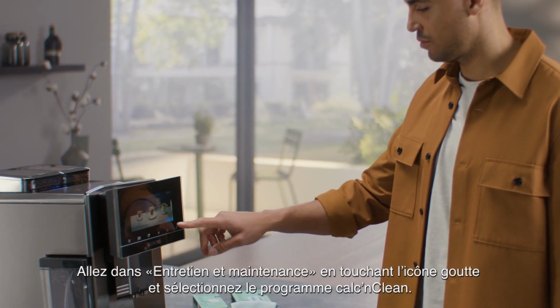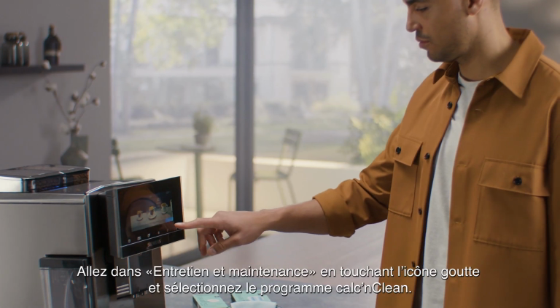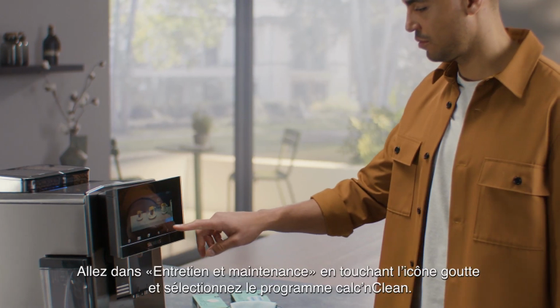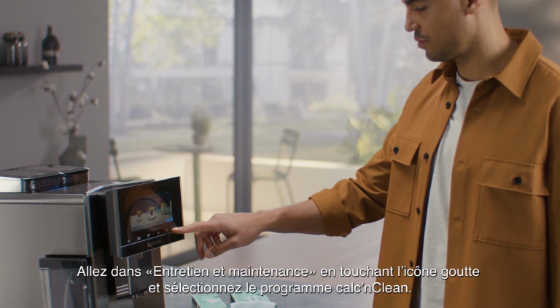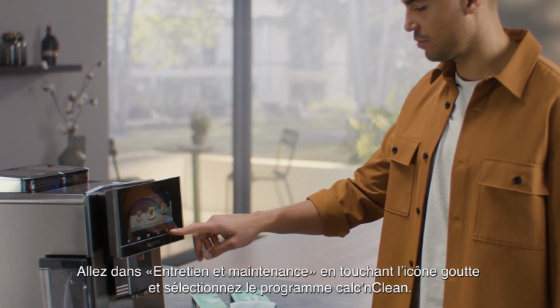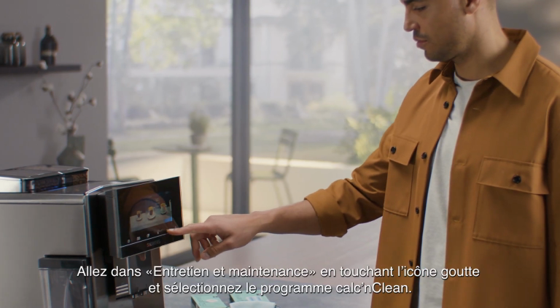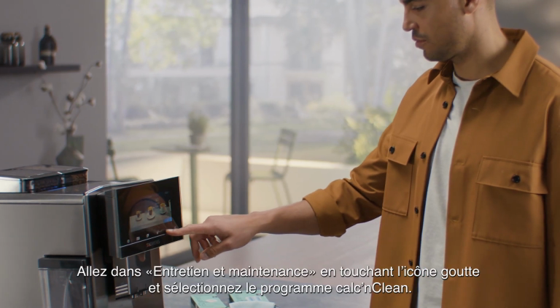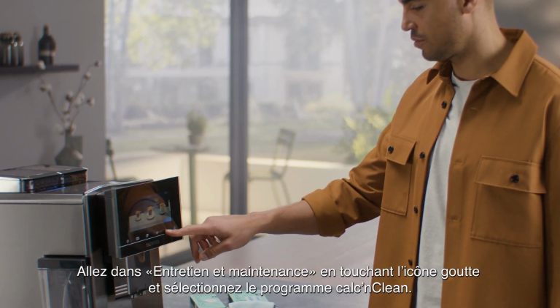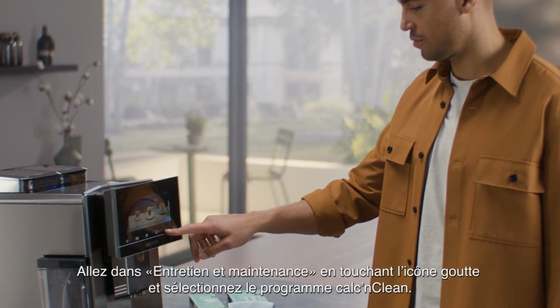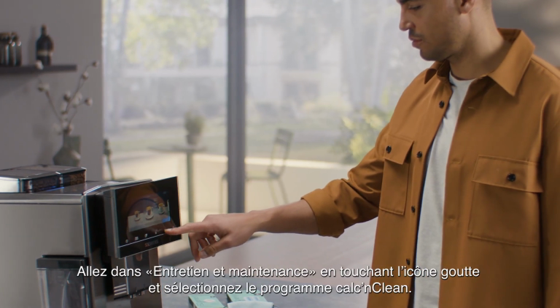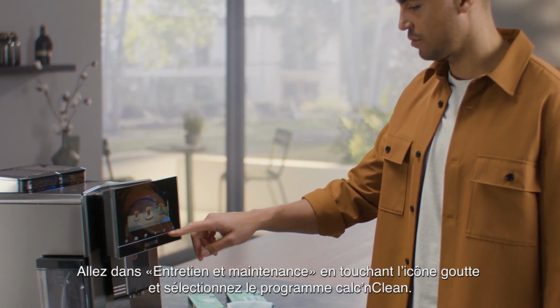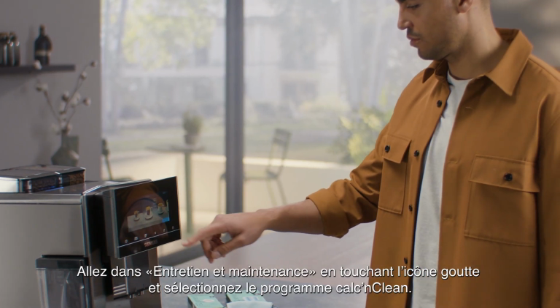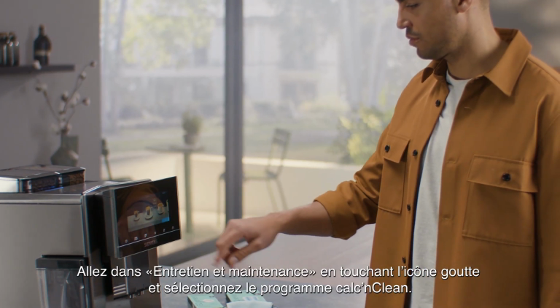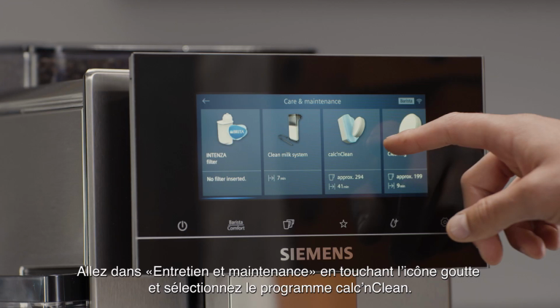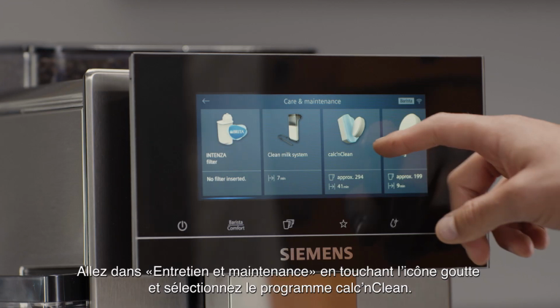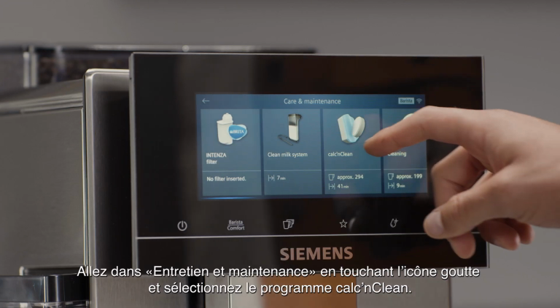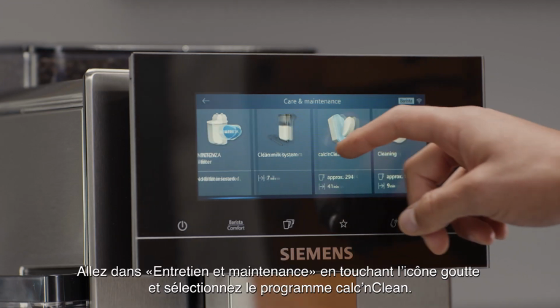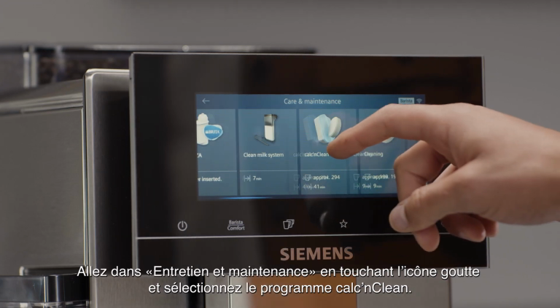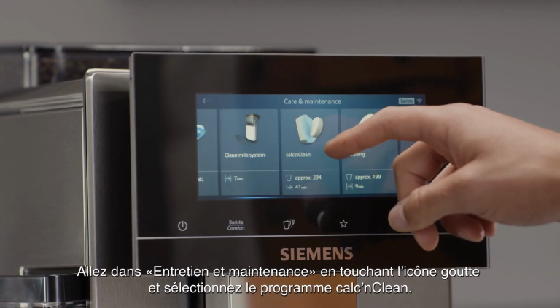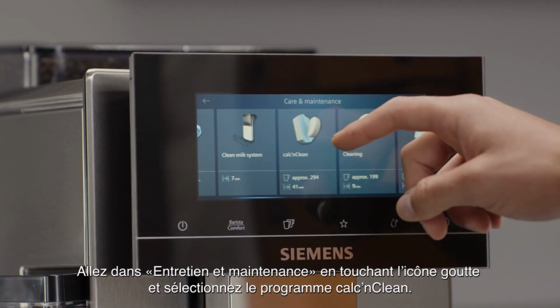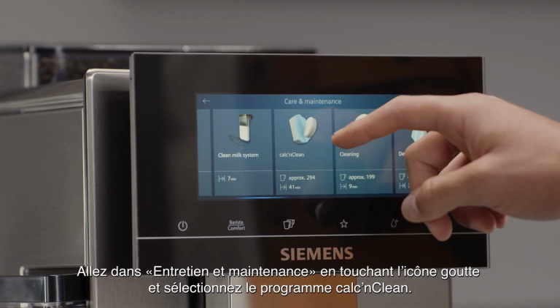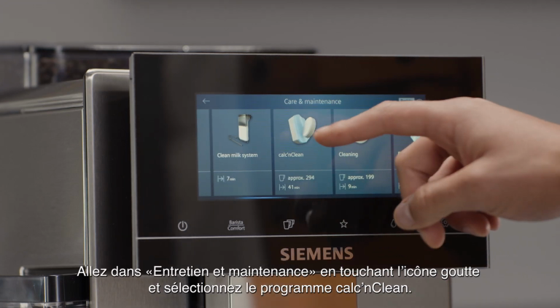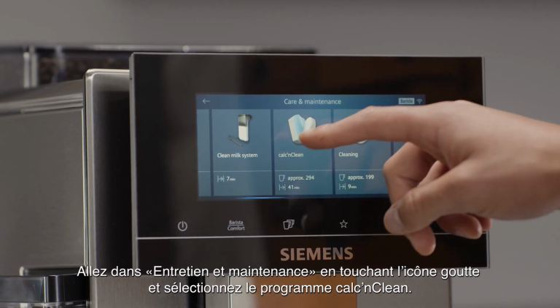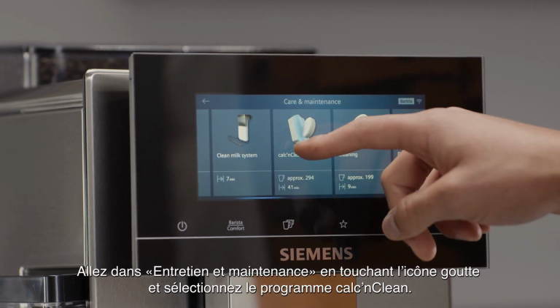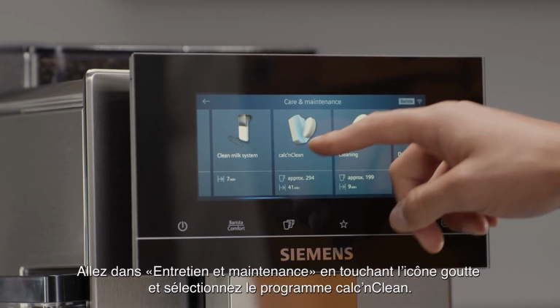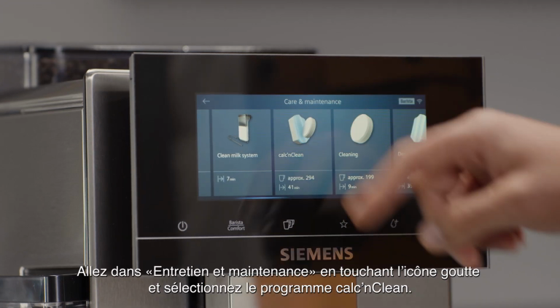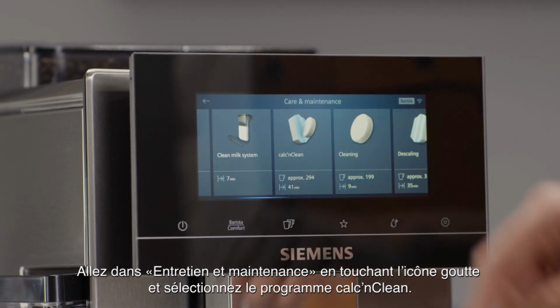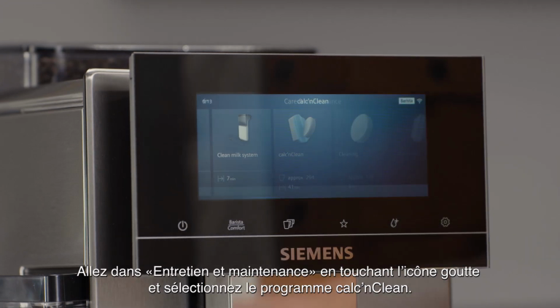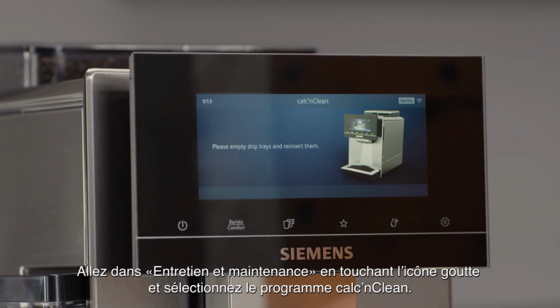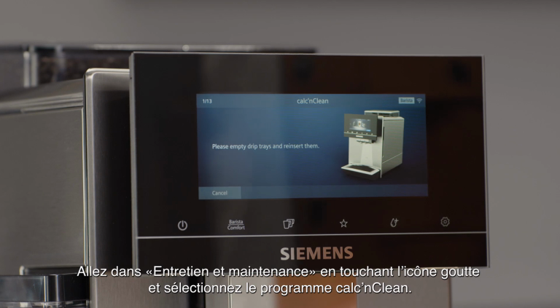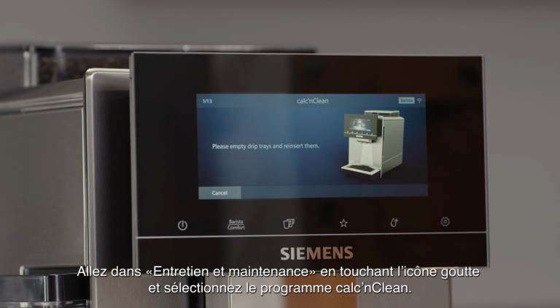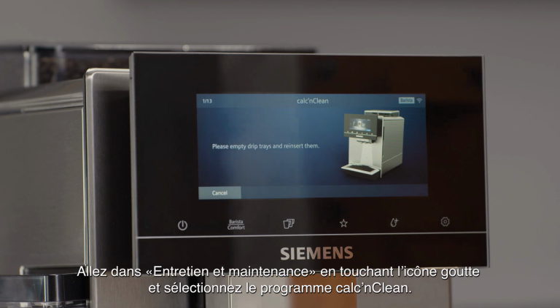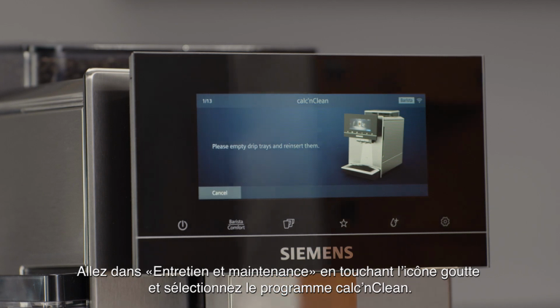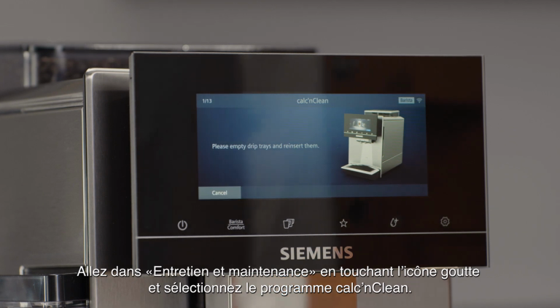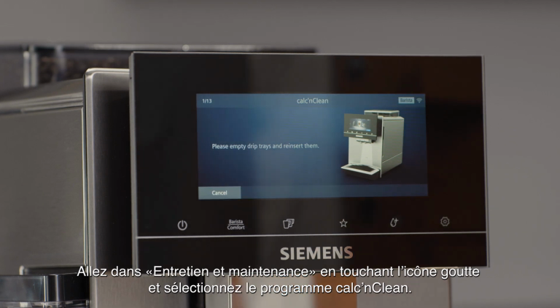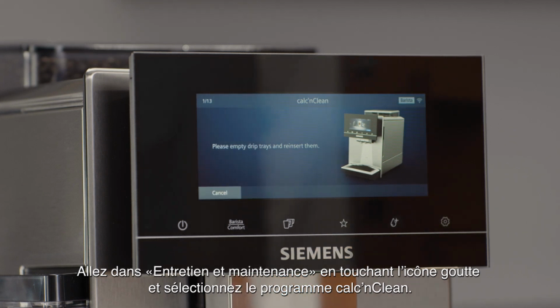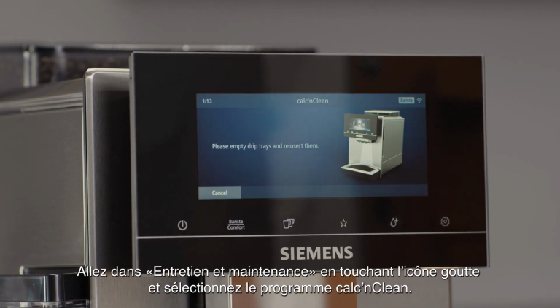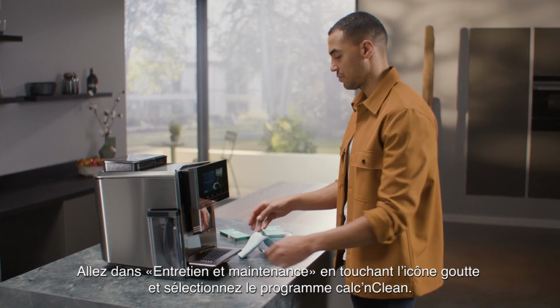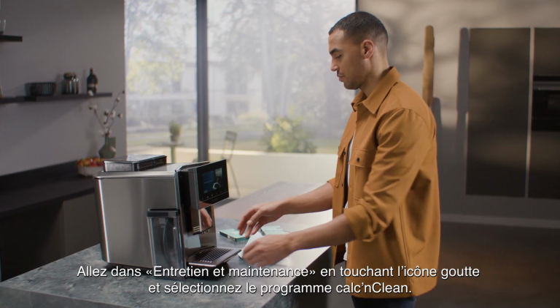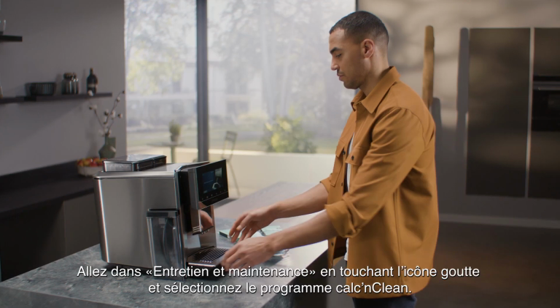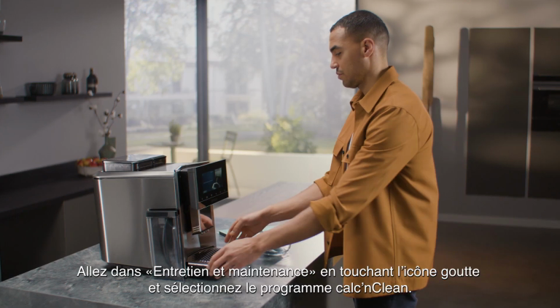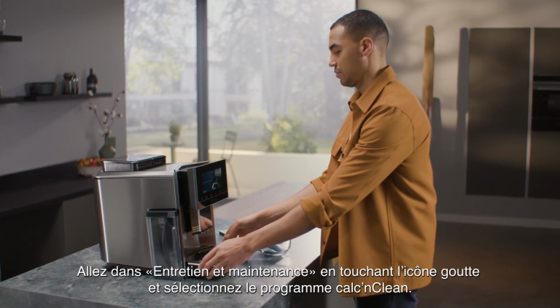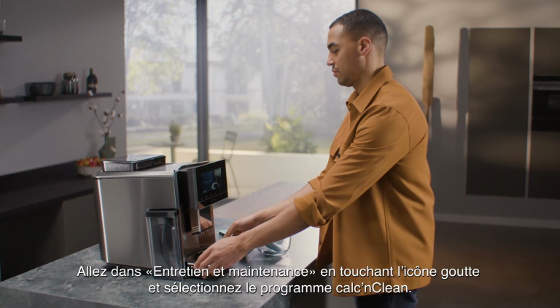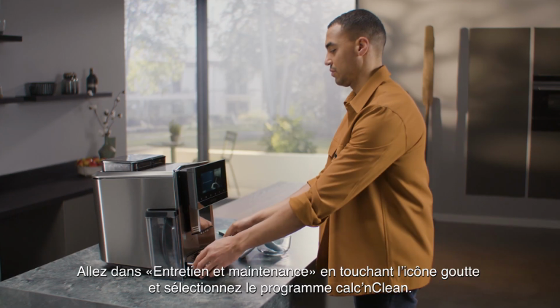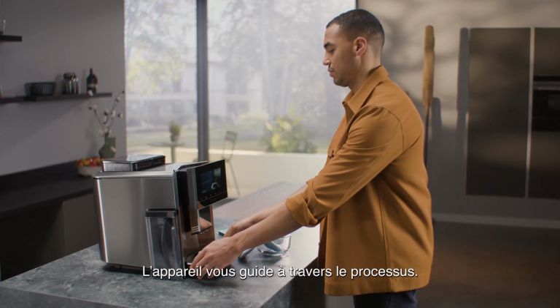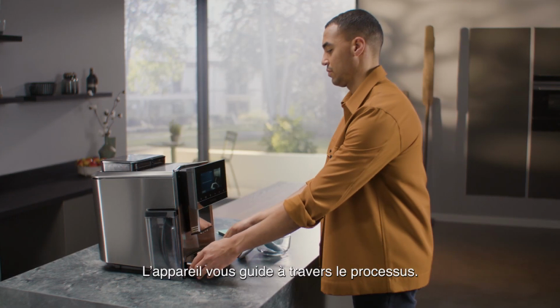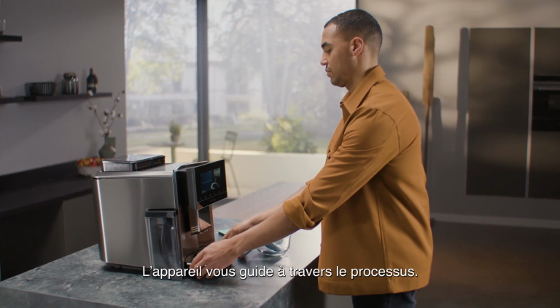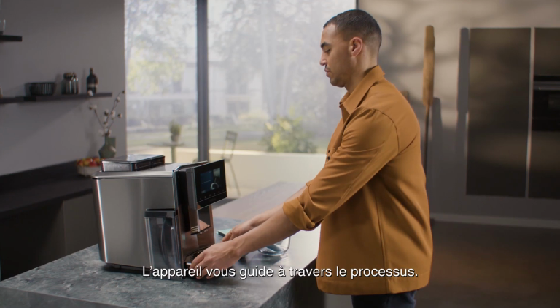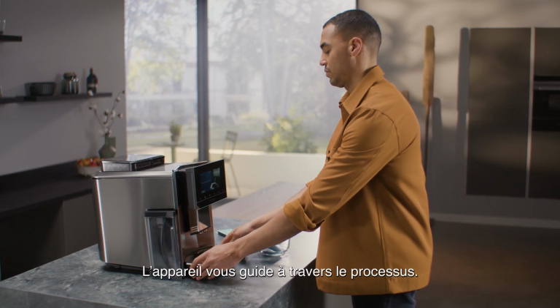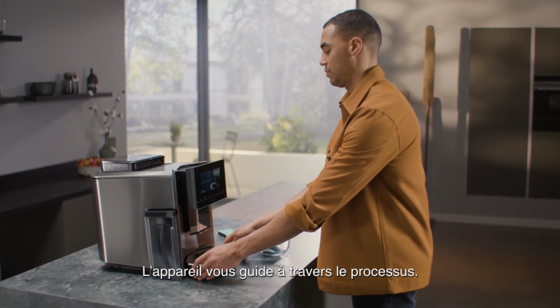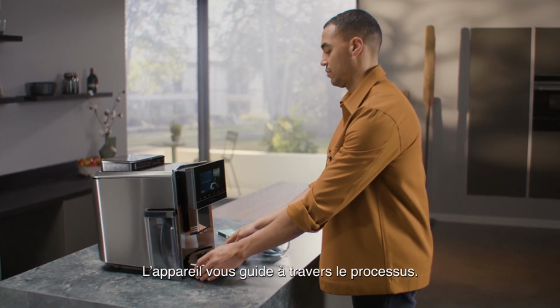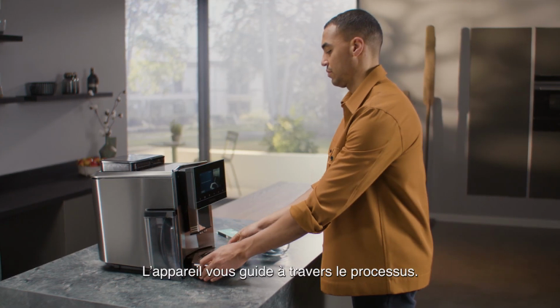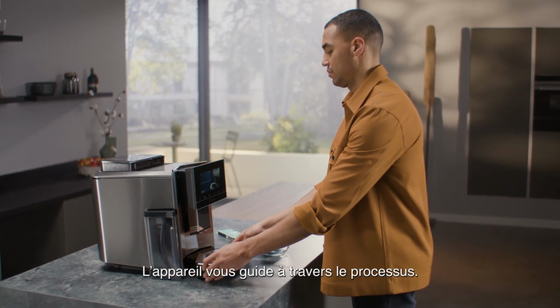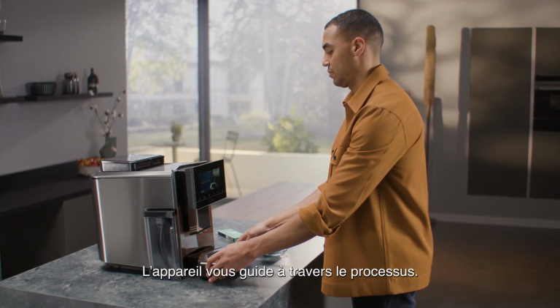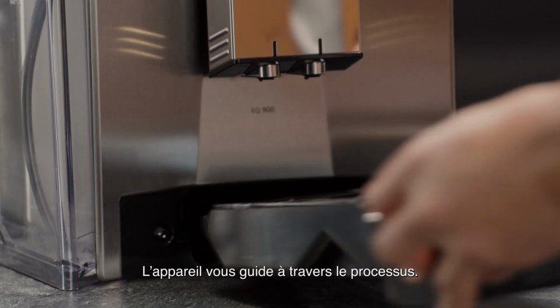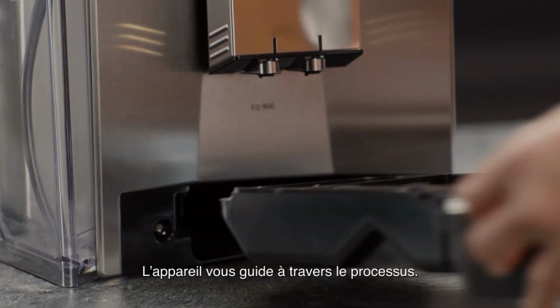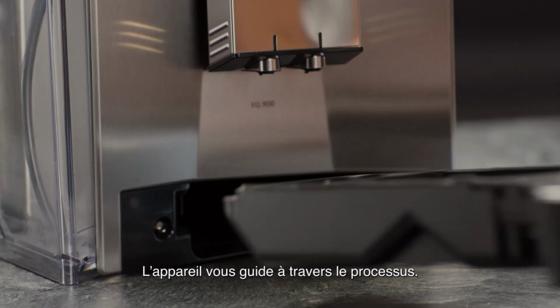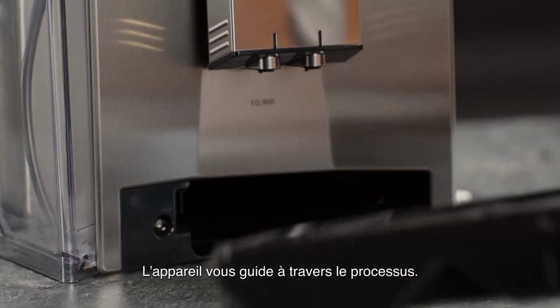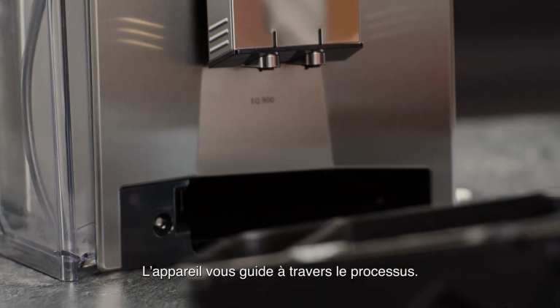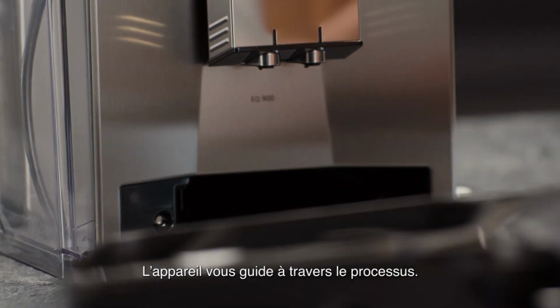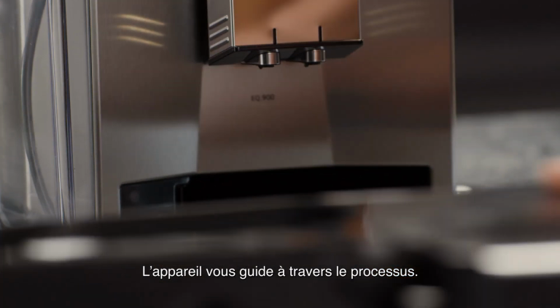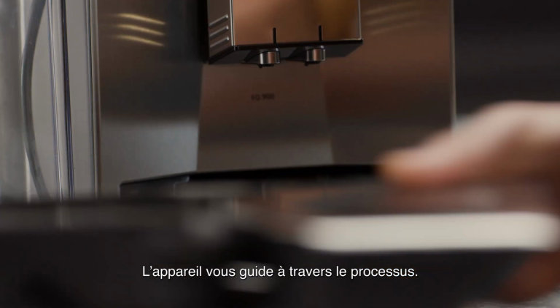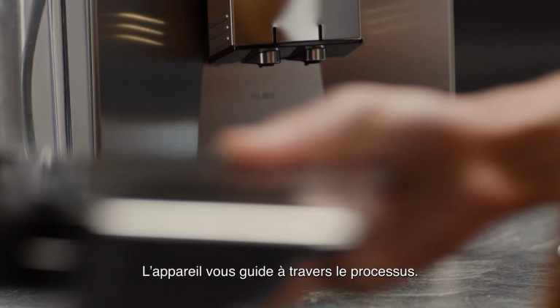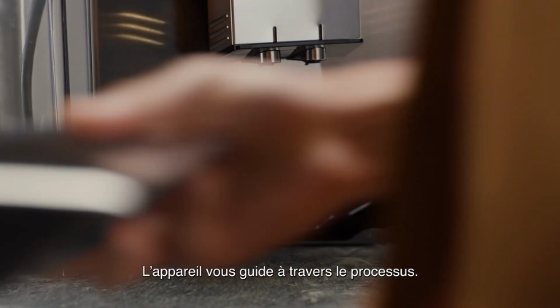Go to care and maintenance by touching the drop icon and selecting the Calc'n Clean program. The device guides you through the process.